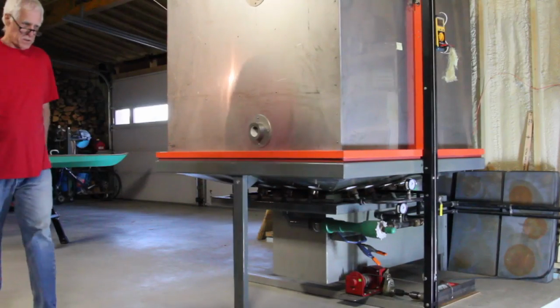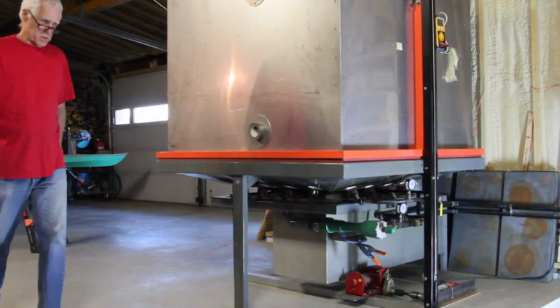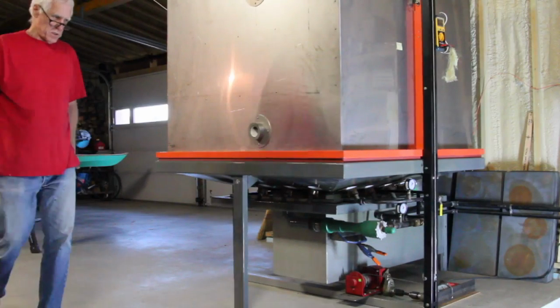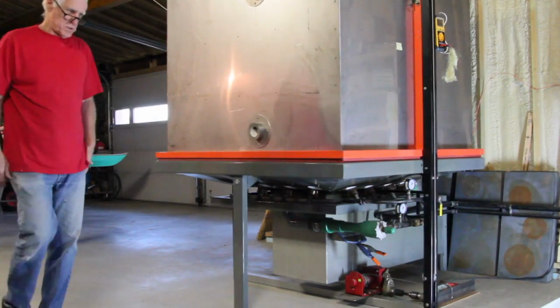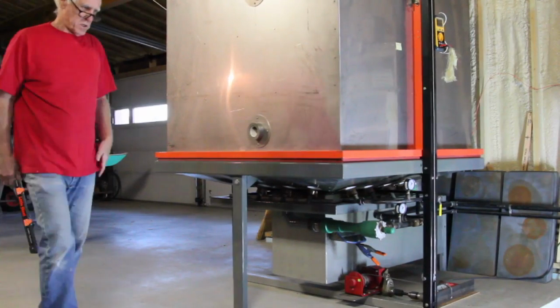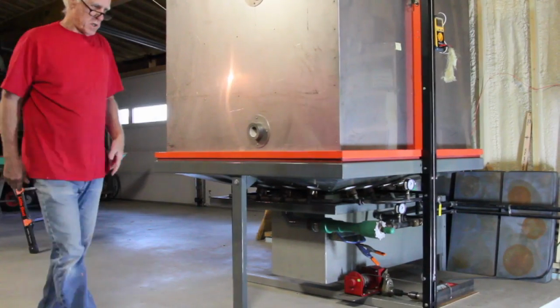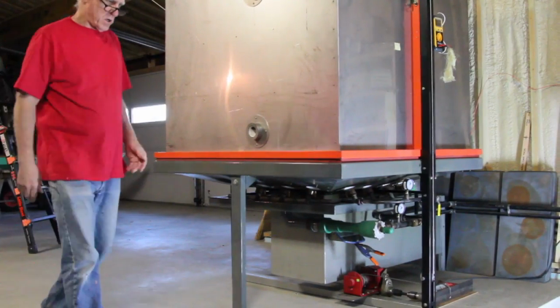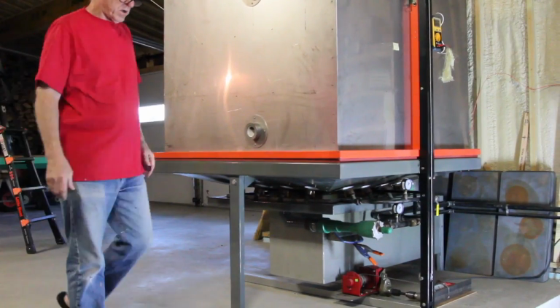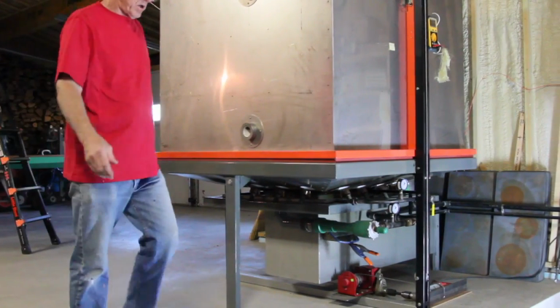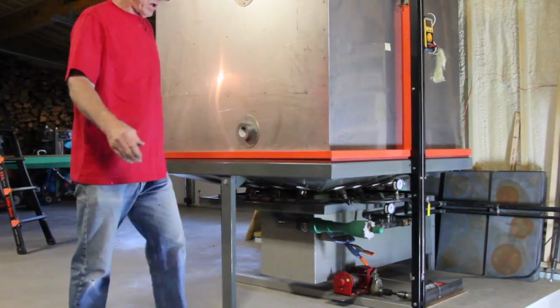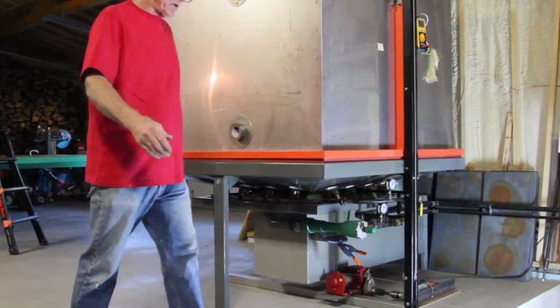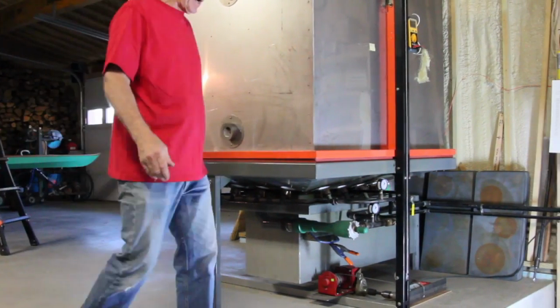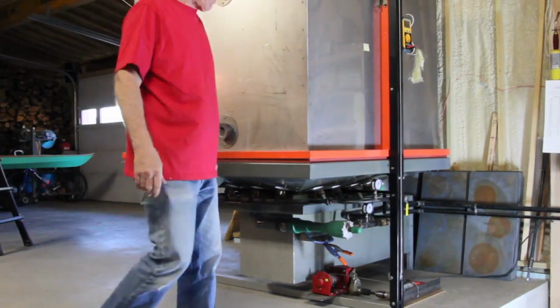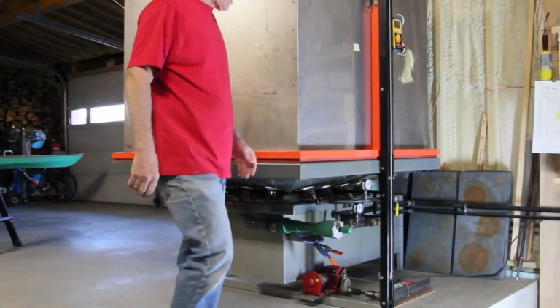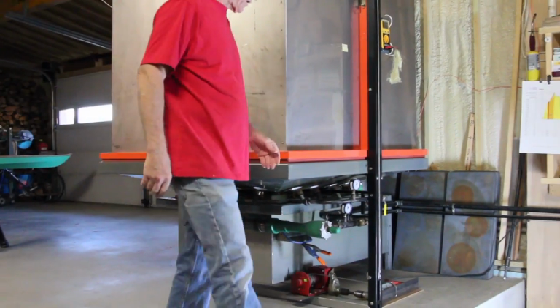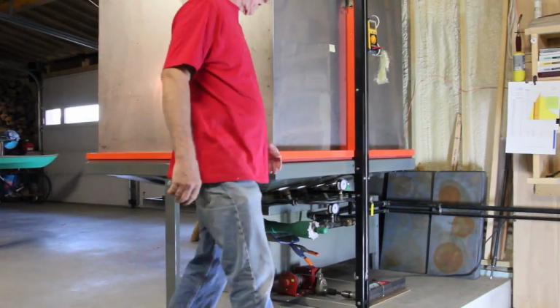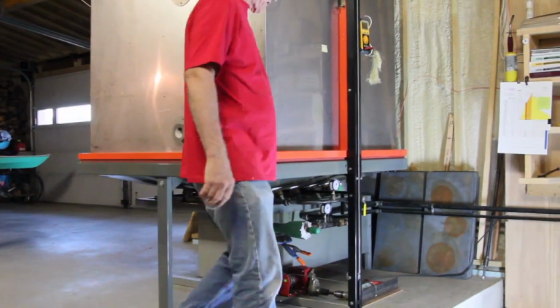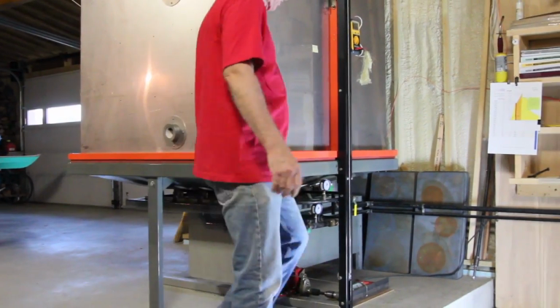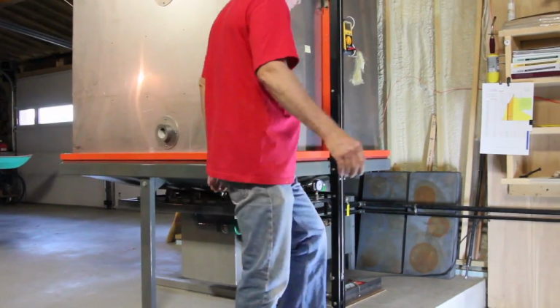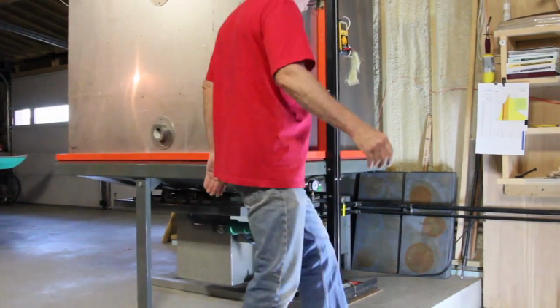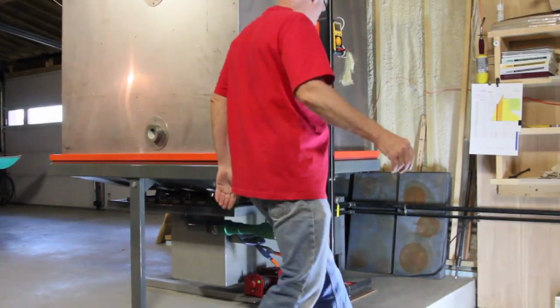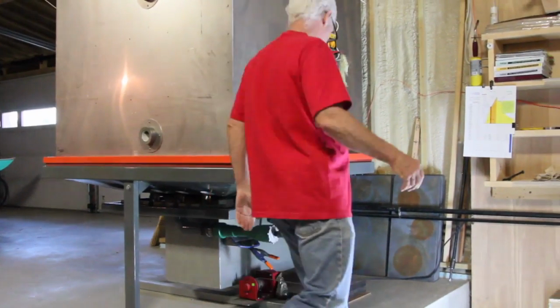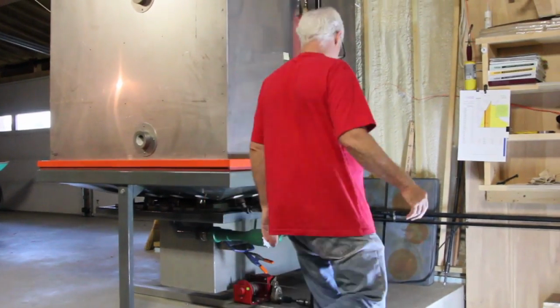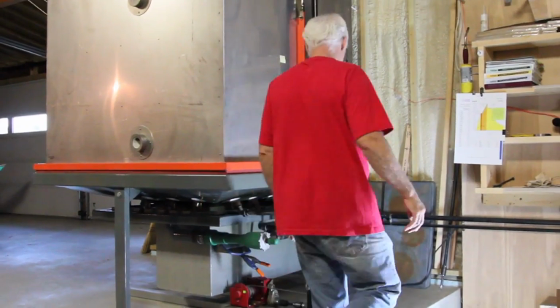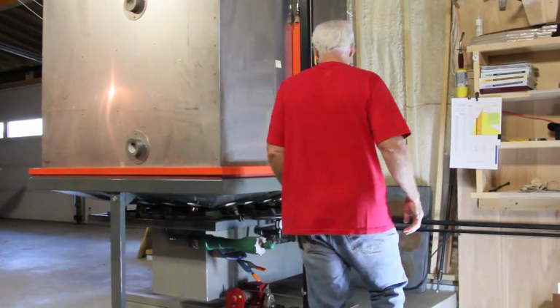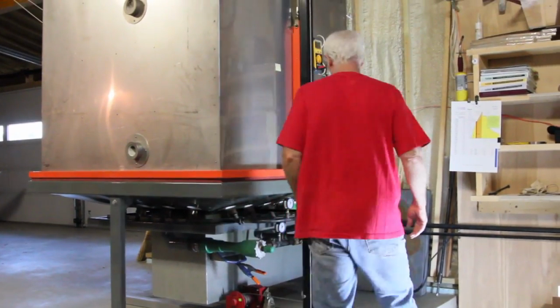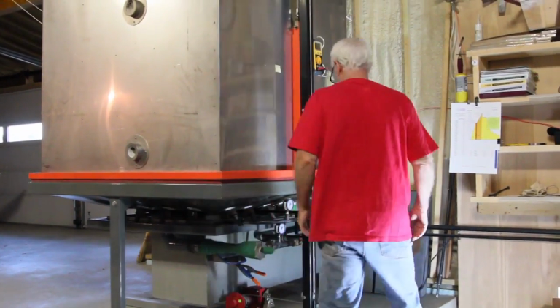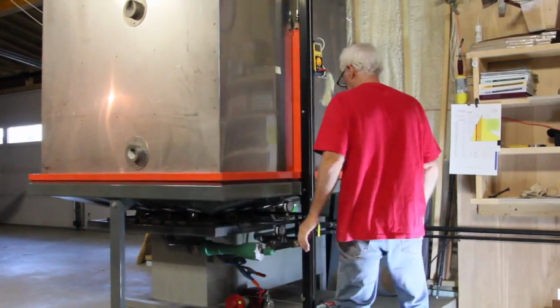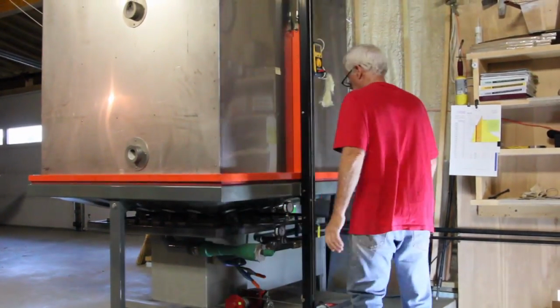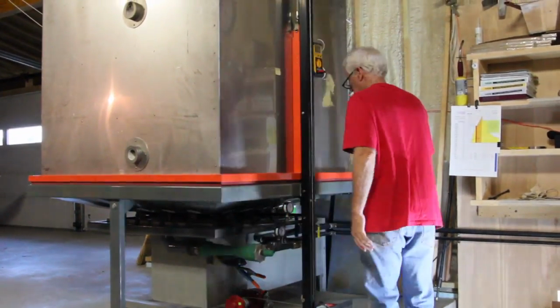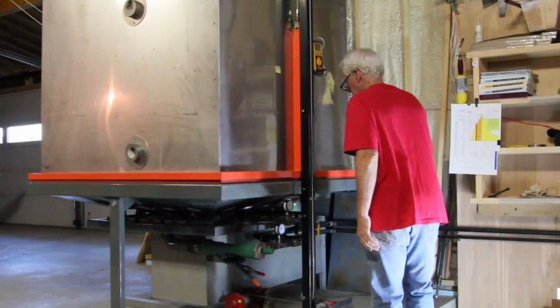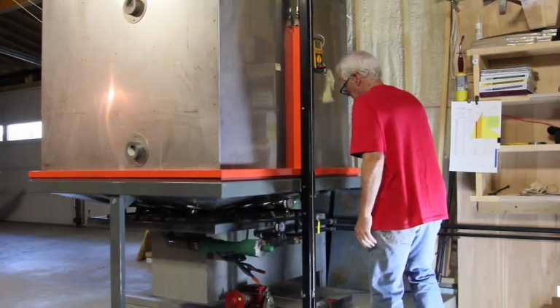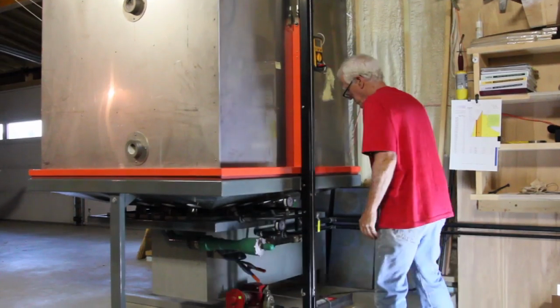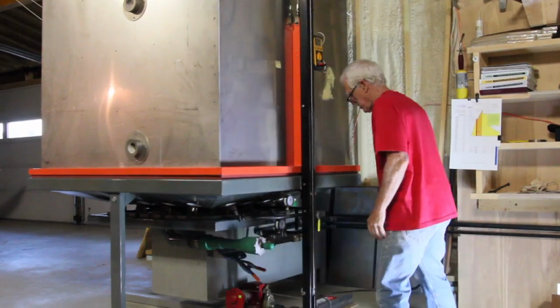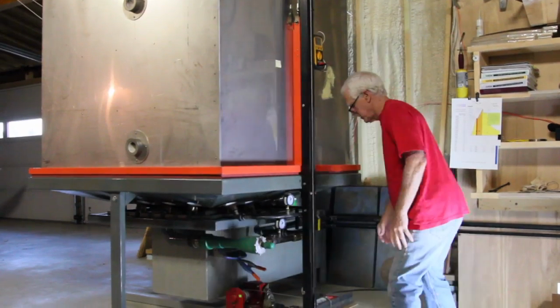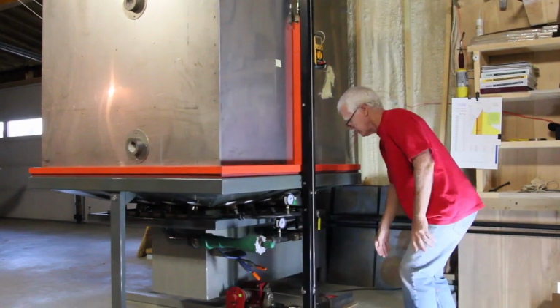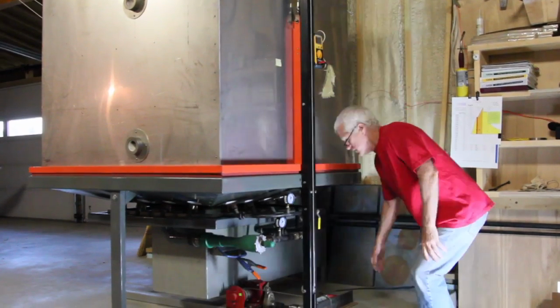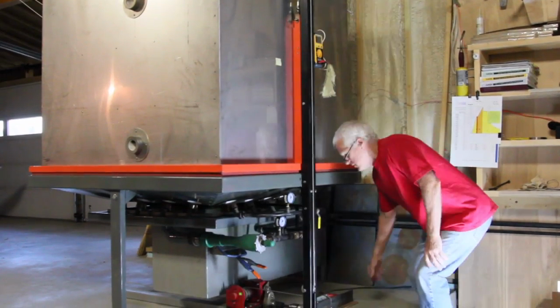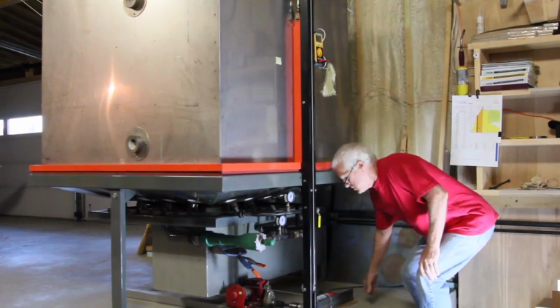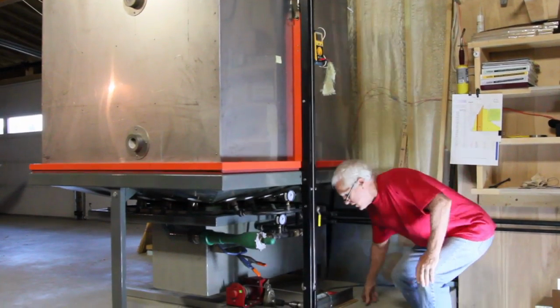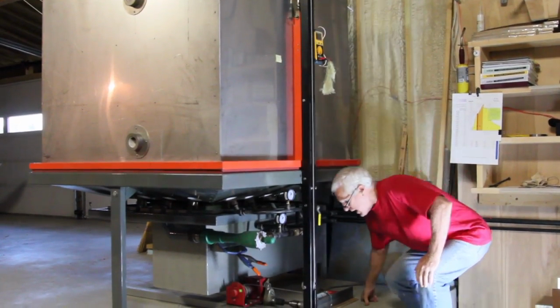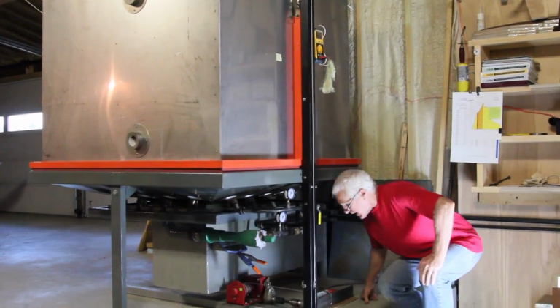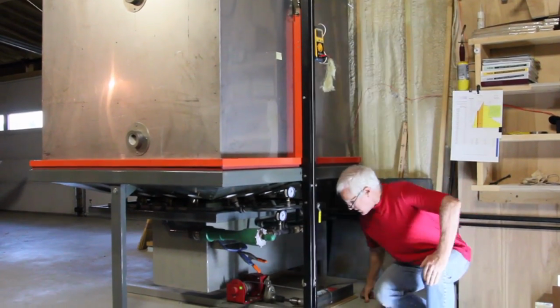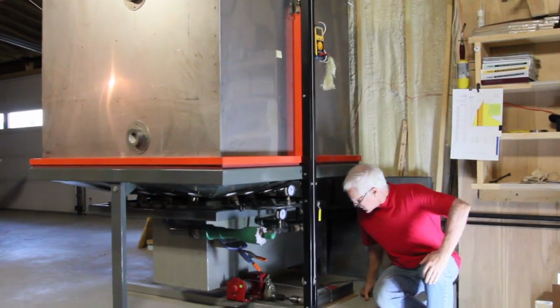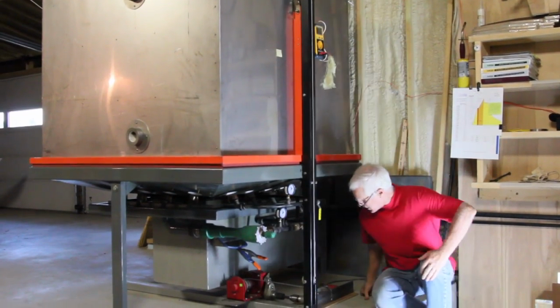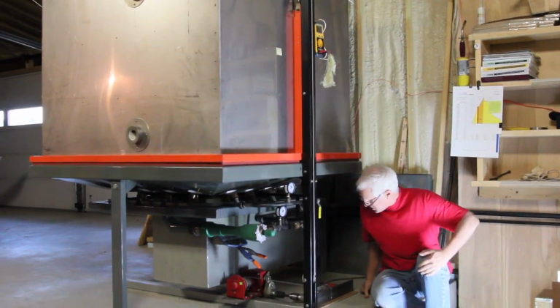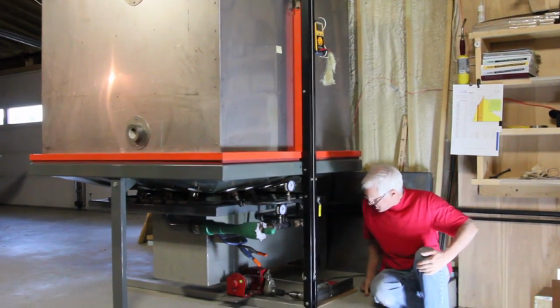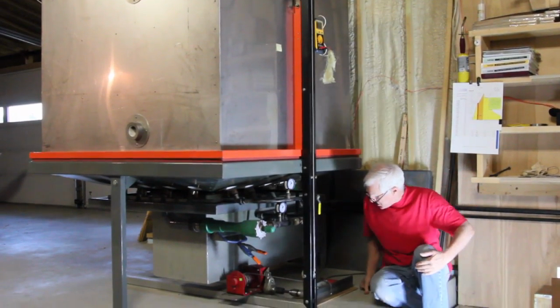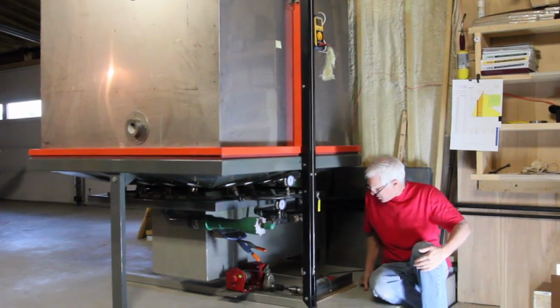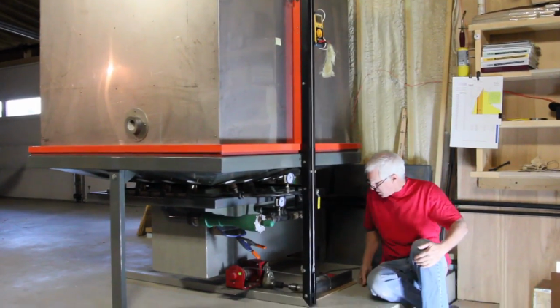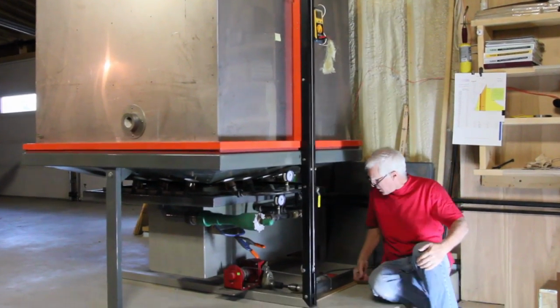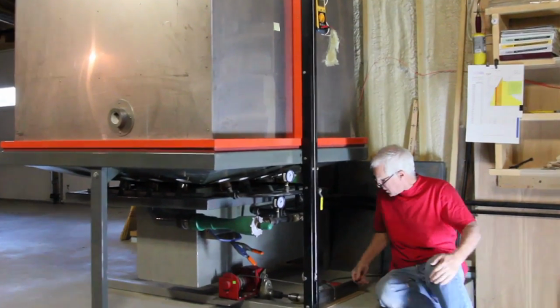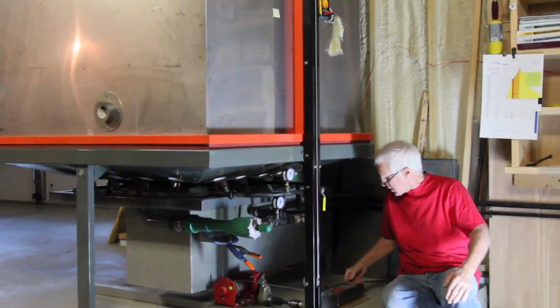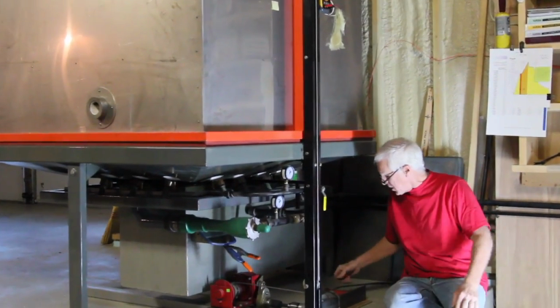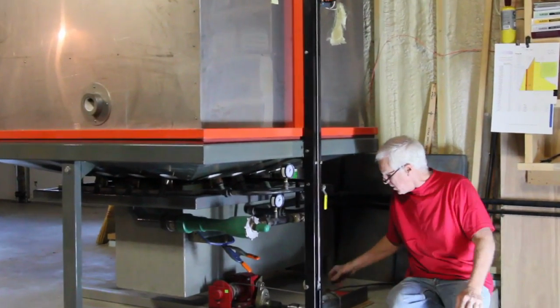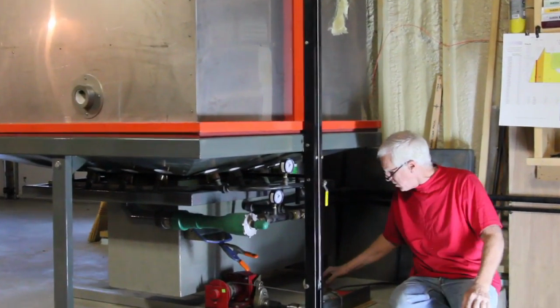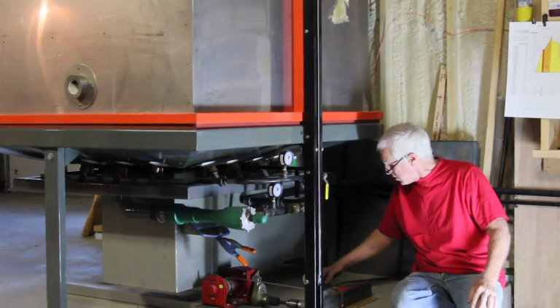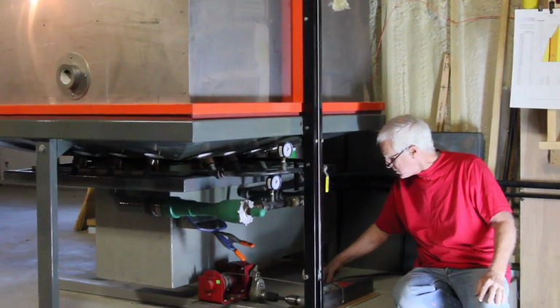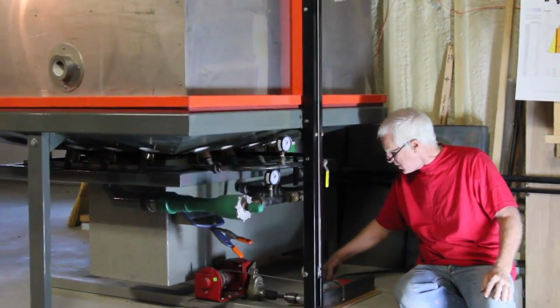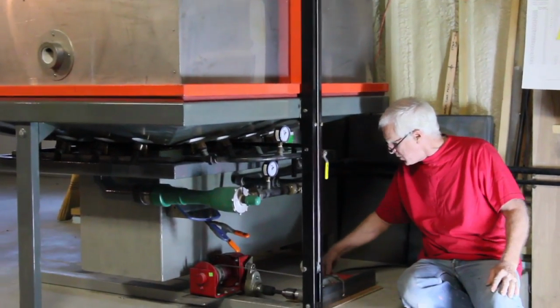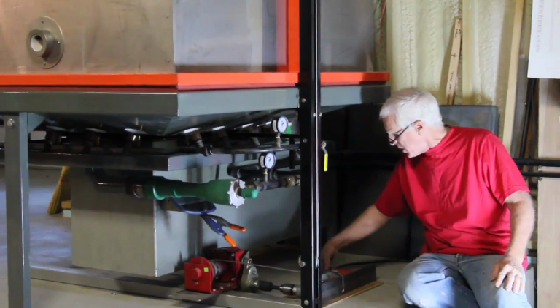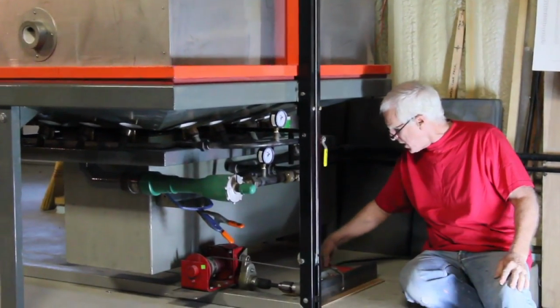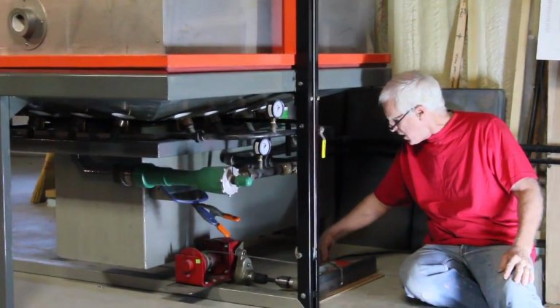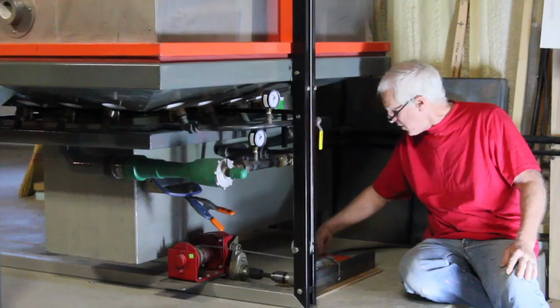This is a kiln called a top hat kiln, because the stack is stationary and the kiln goes up and the damper down.